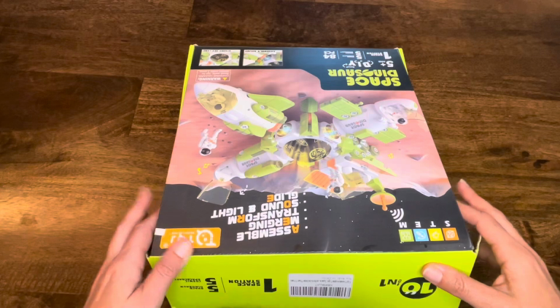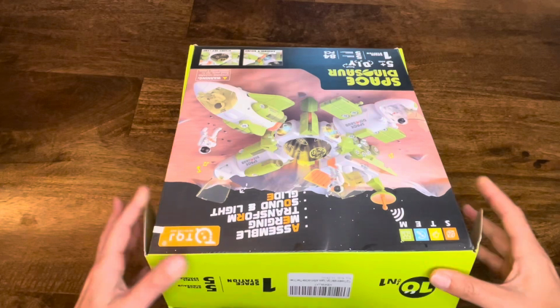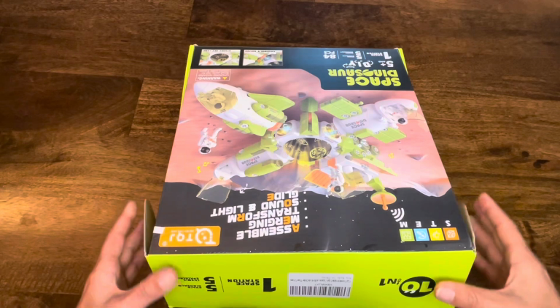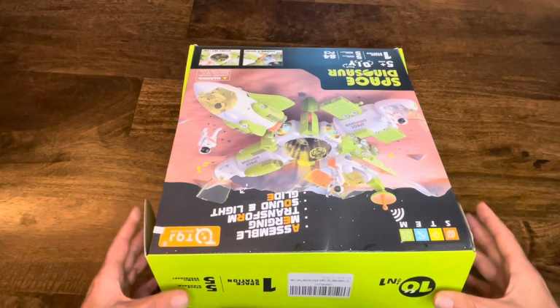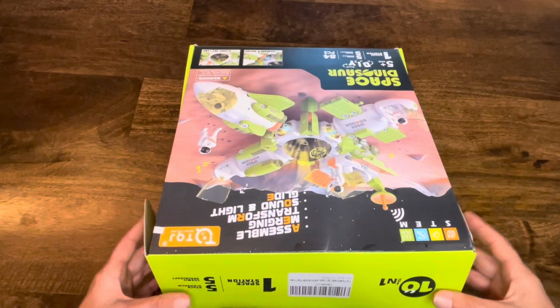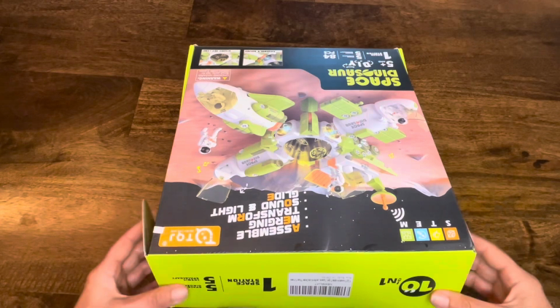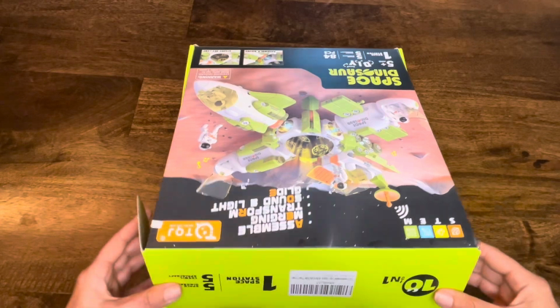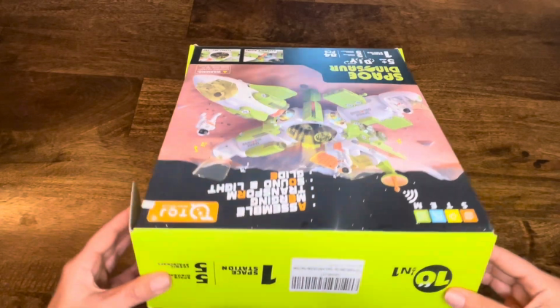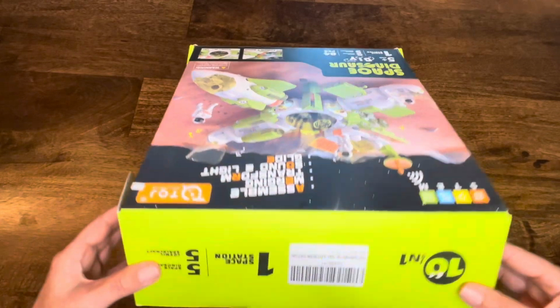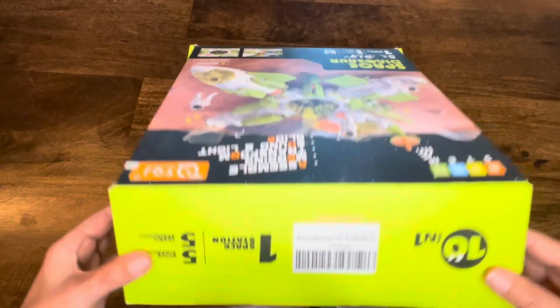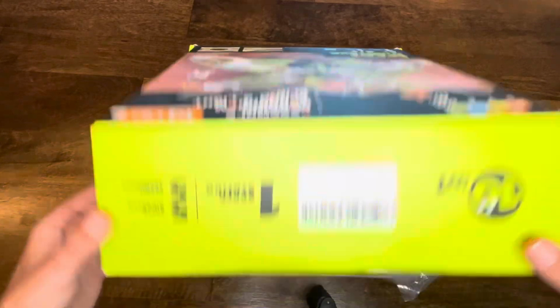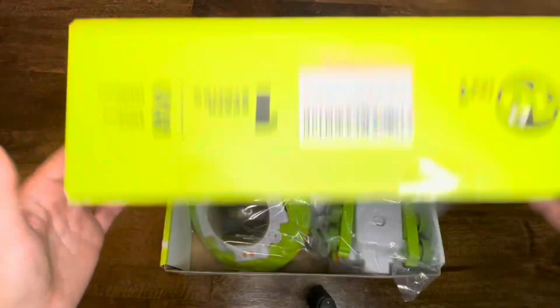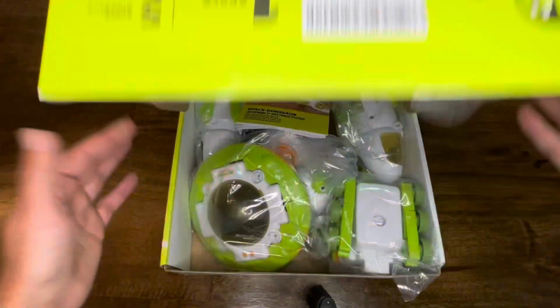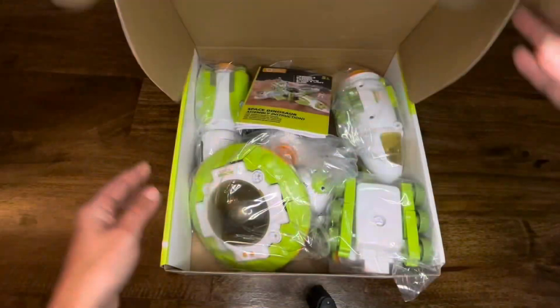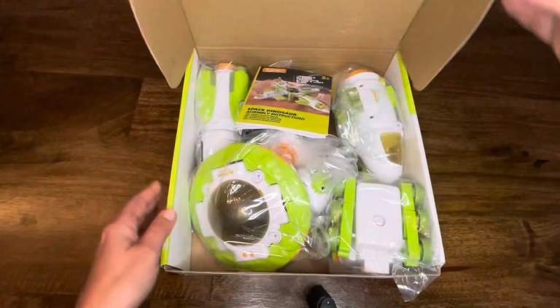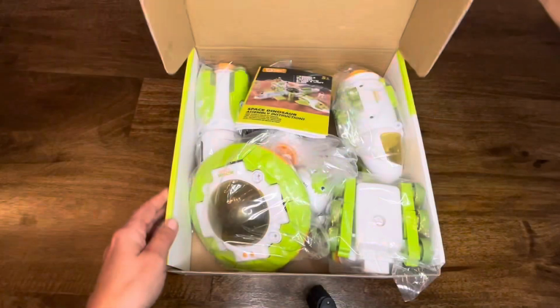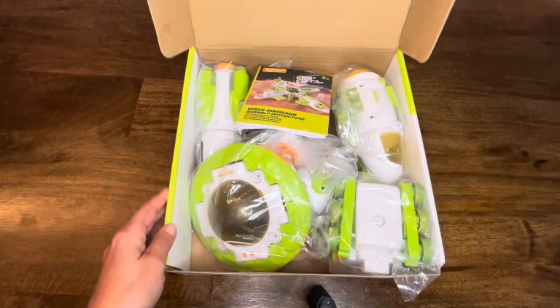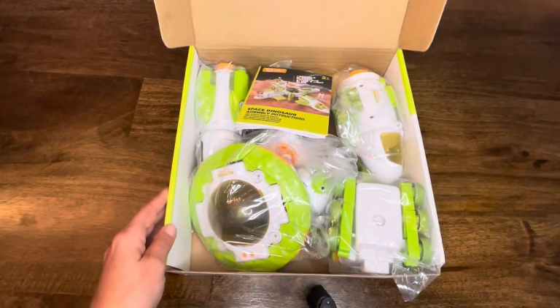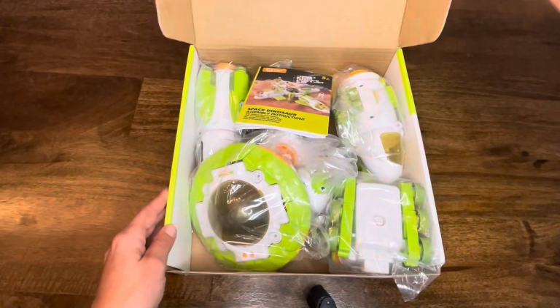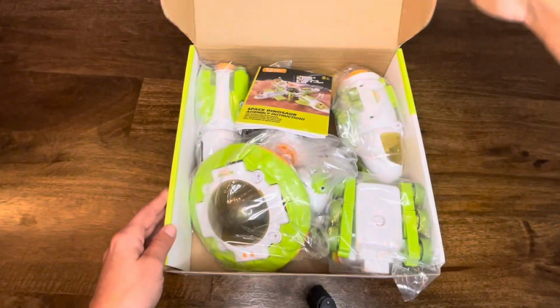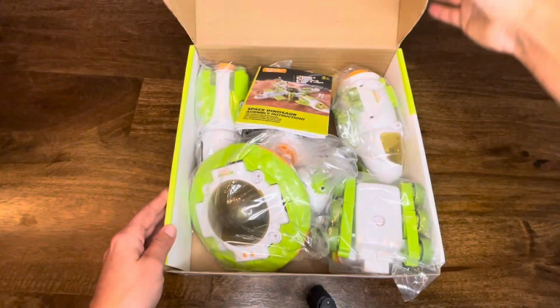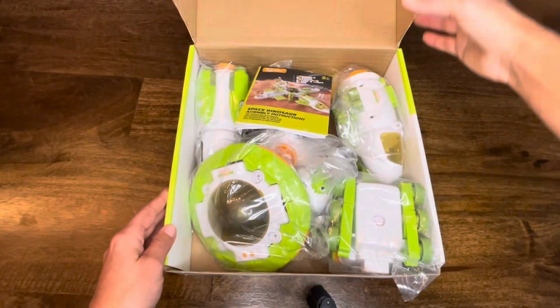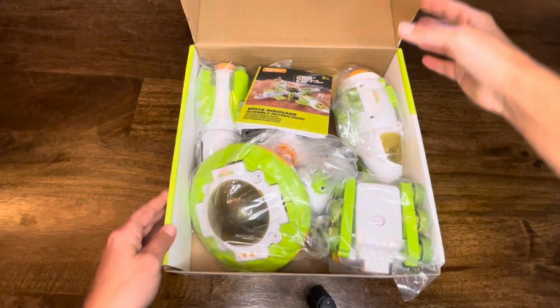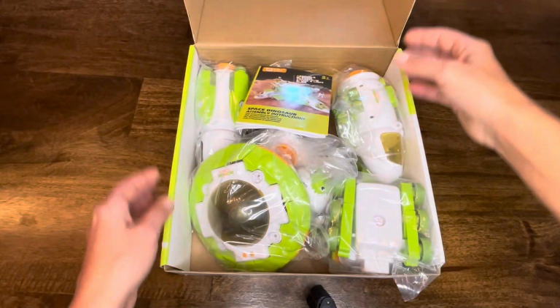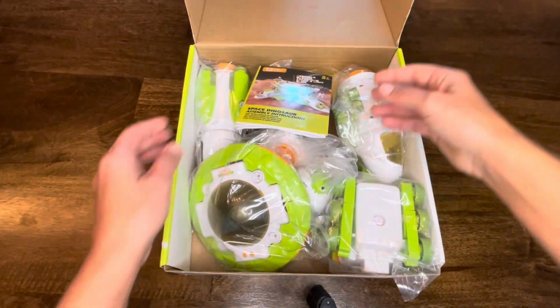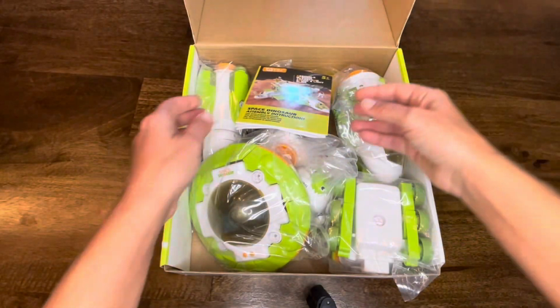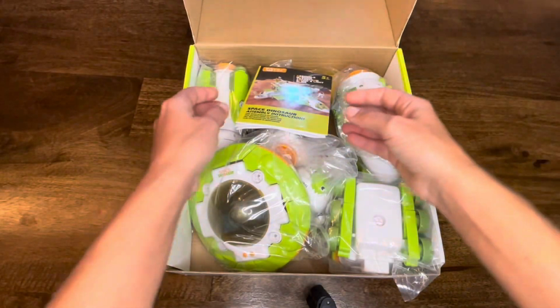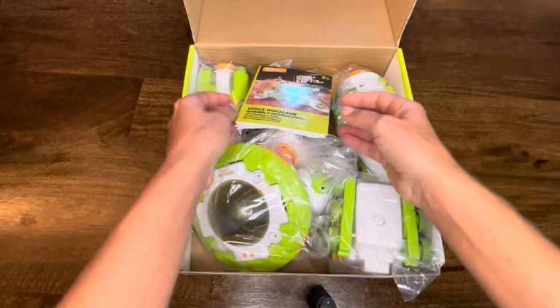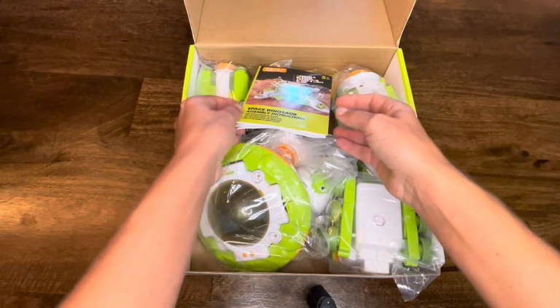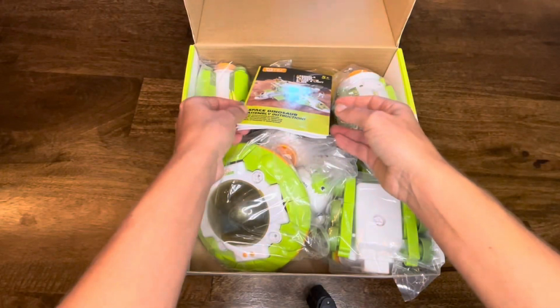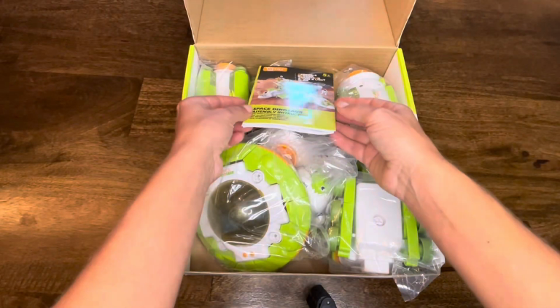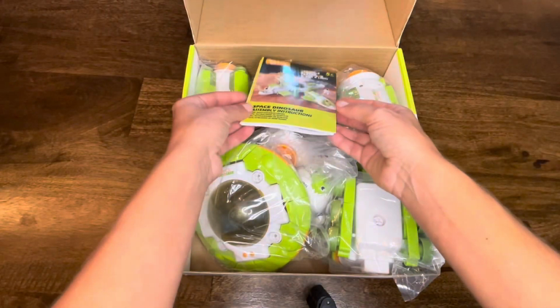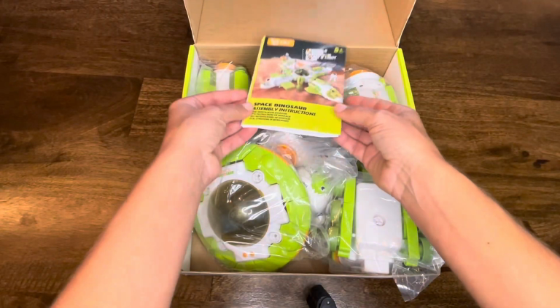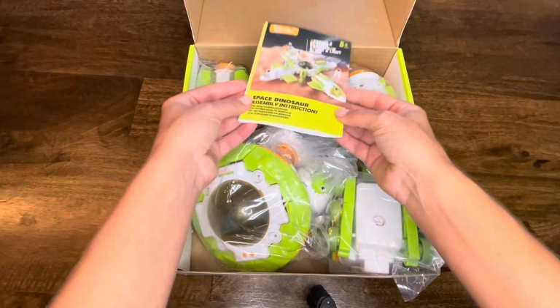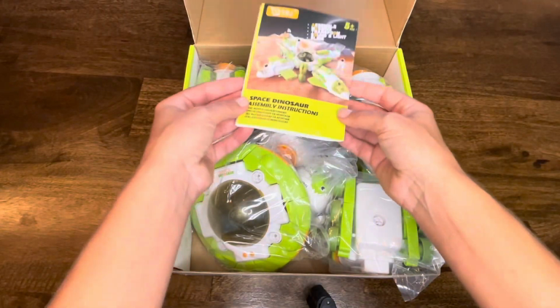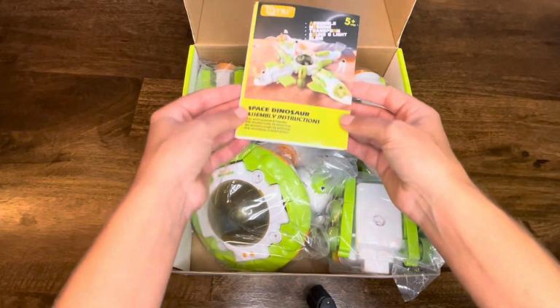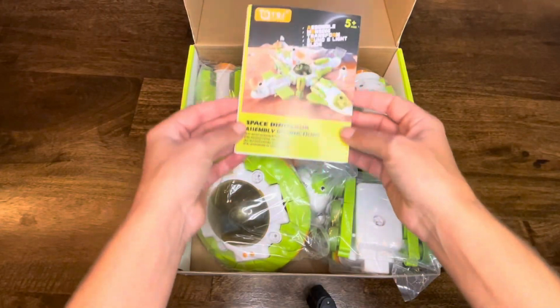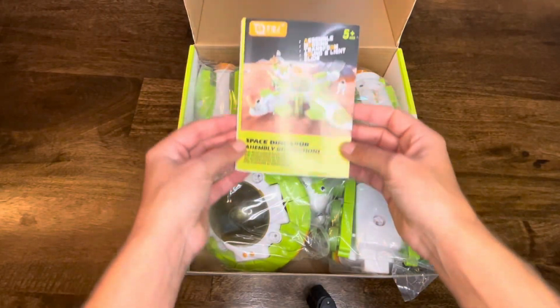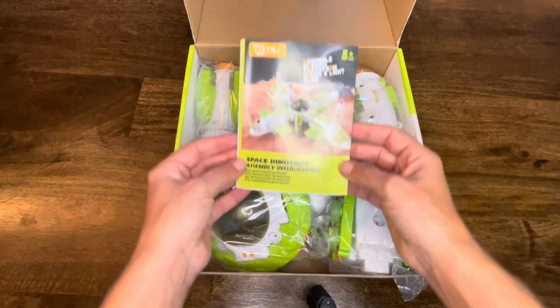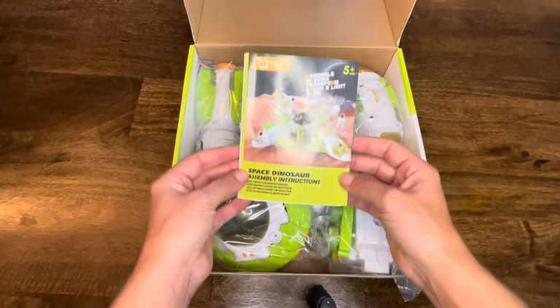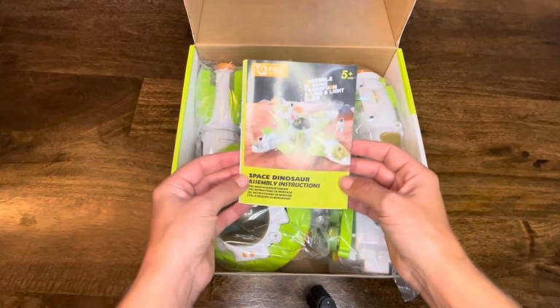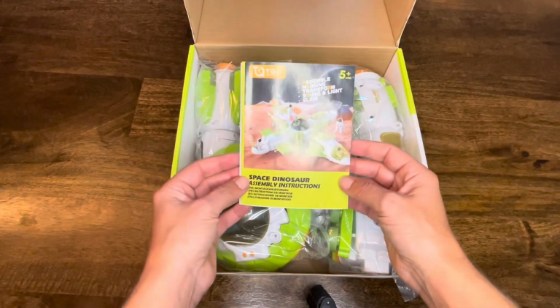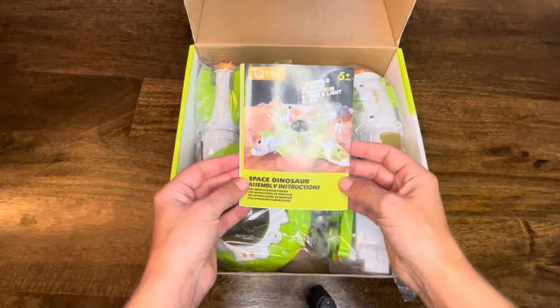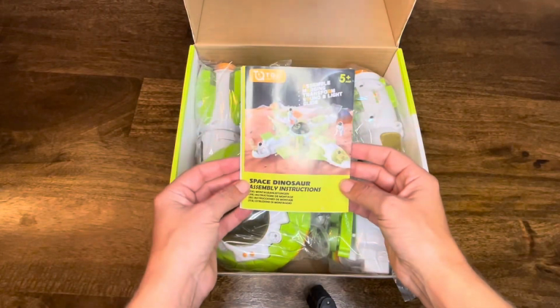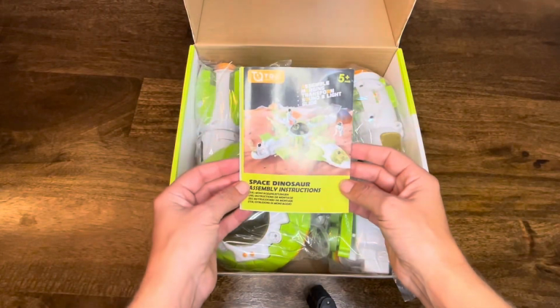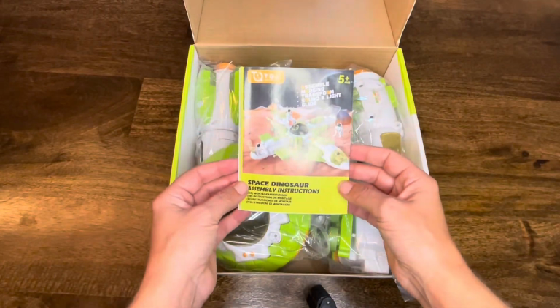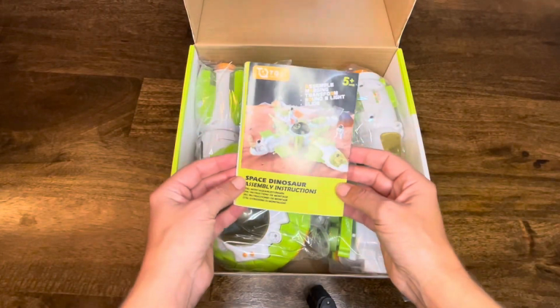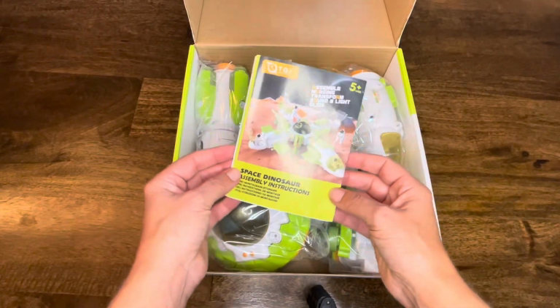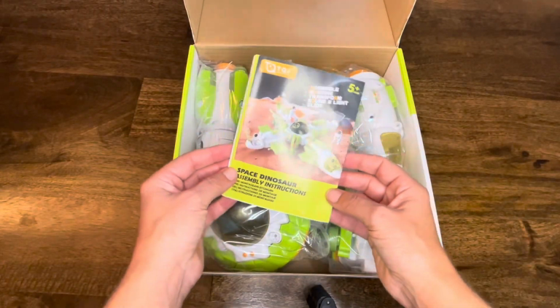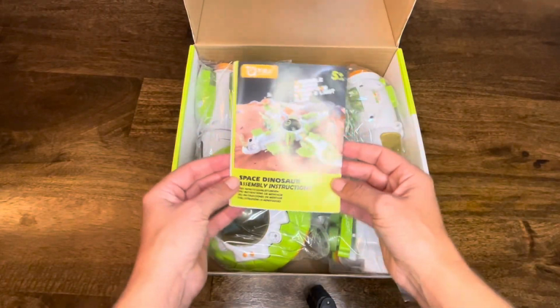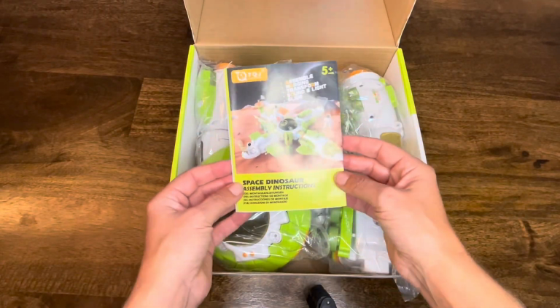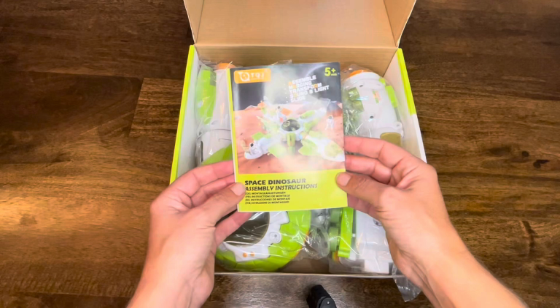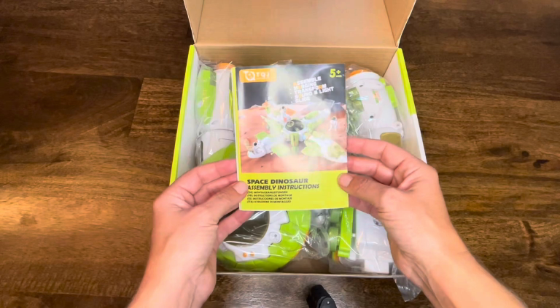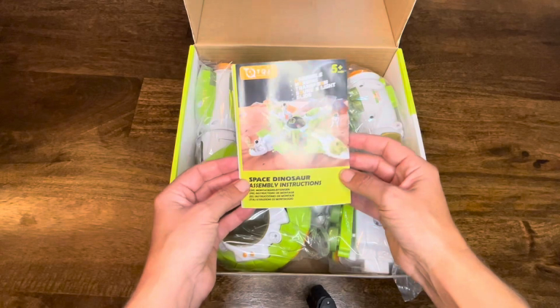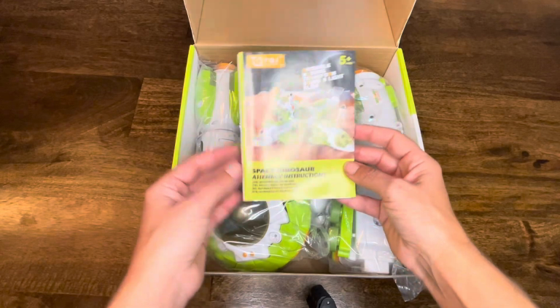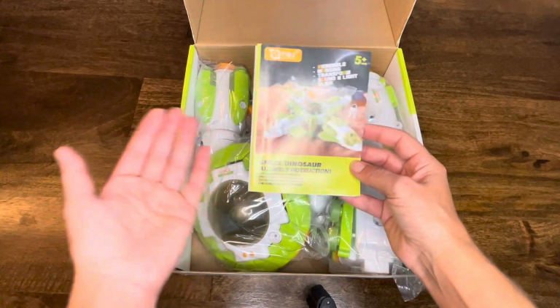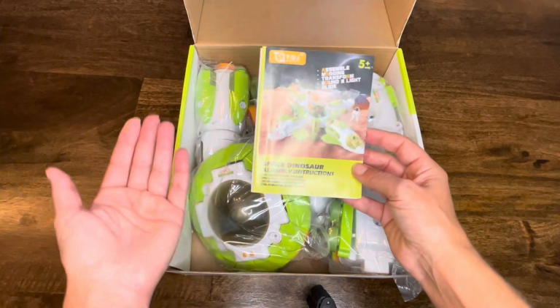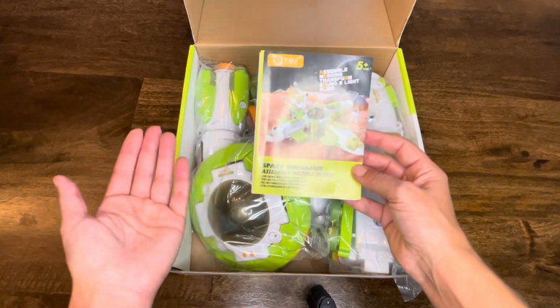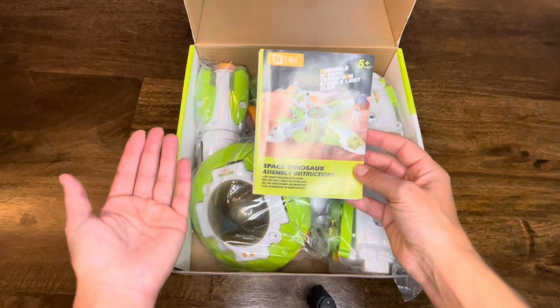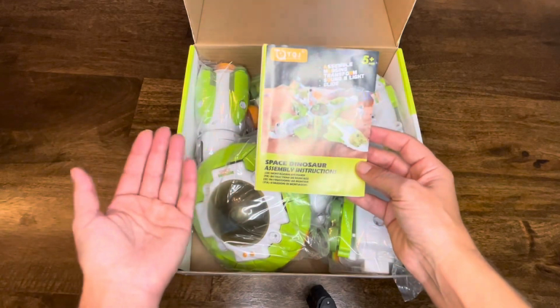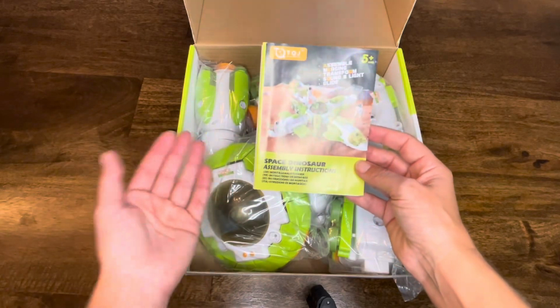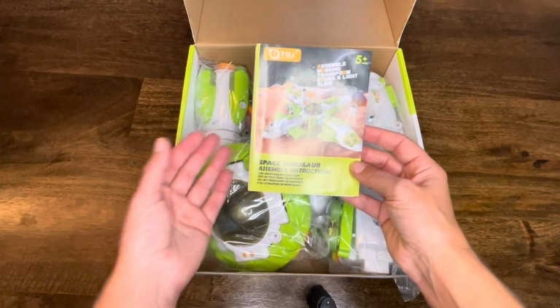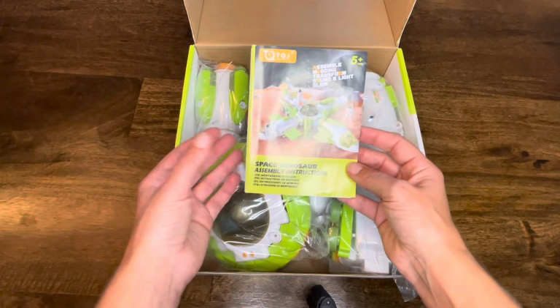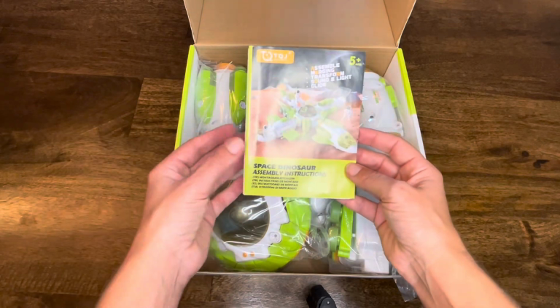If you want to find out how to get your very own Space Dinosaur STEM Kit, check out the link below.